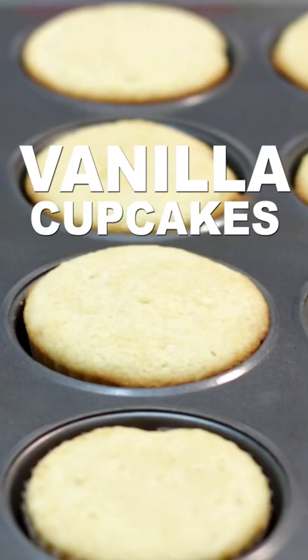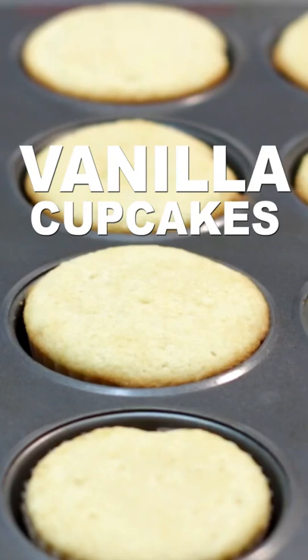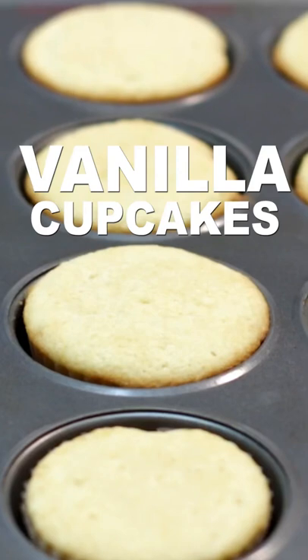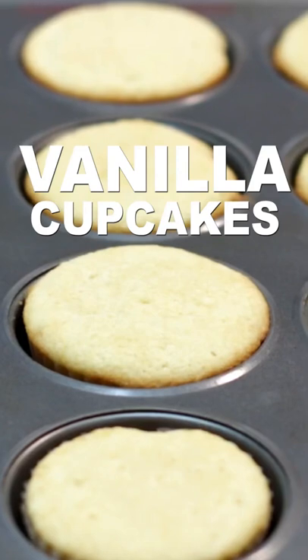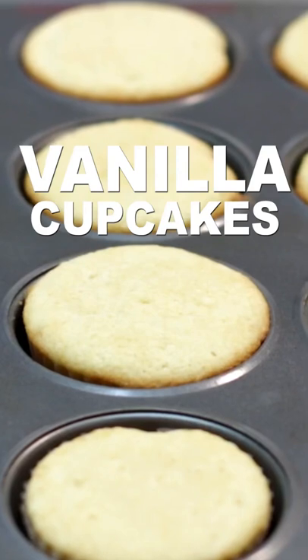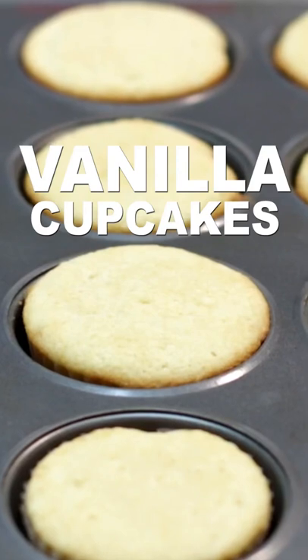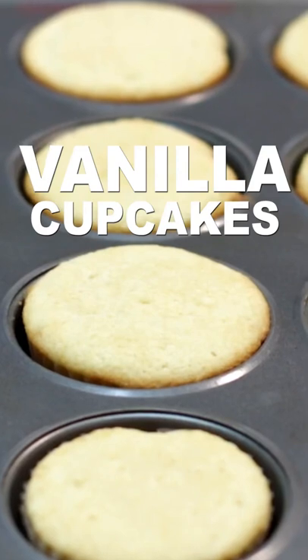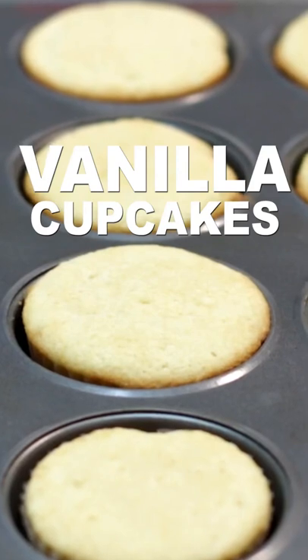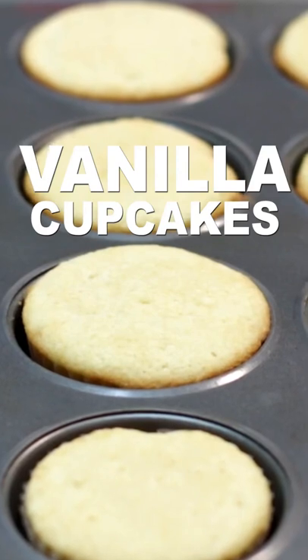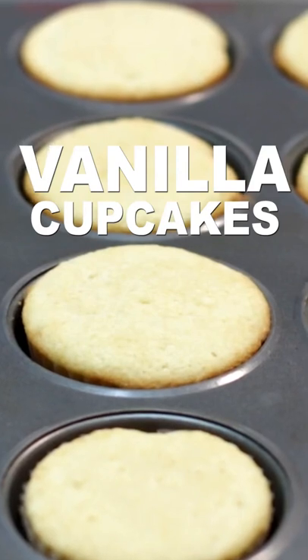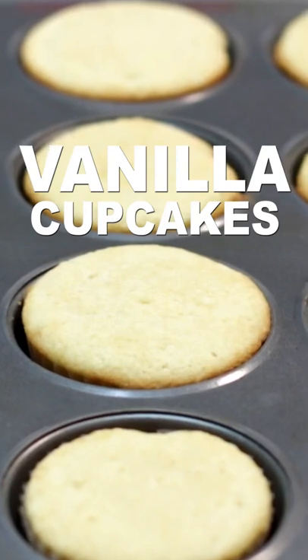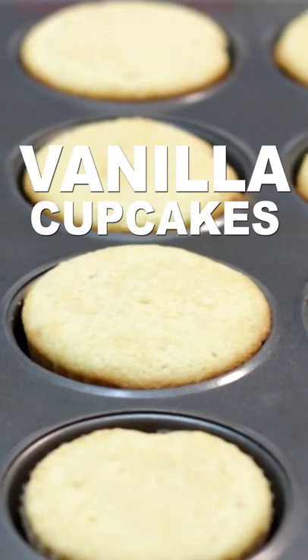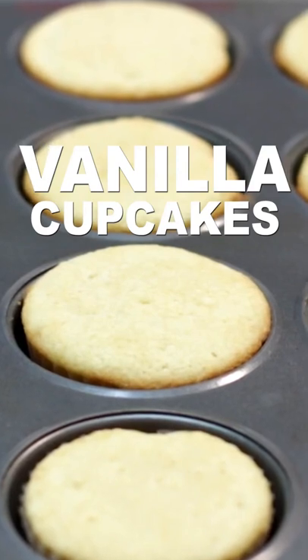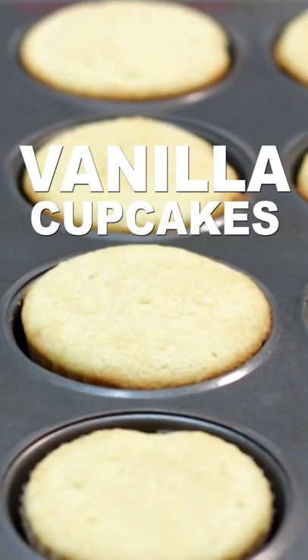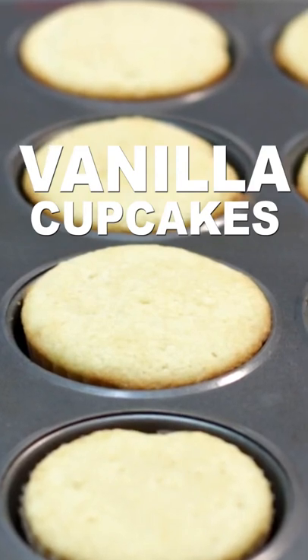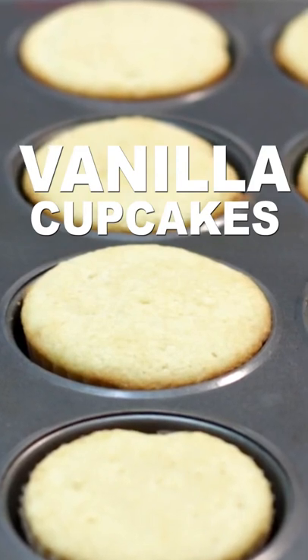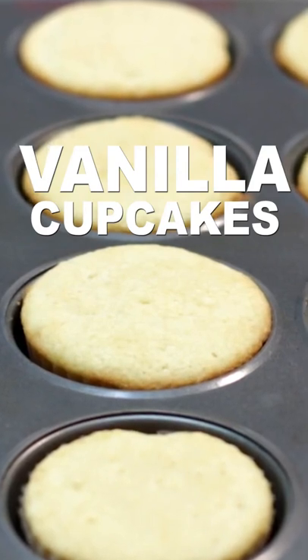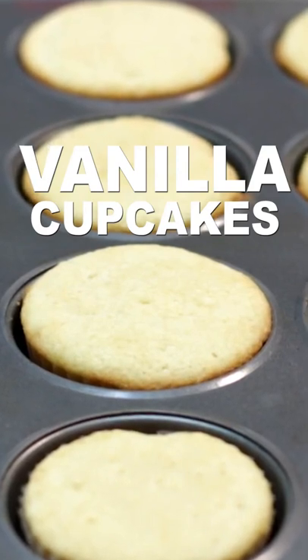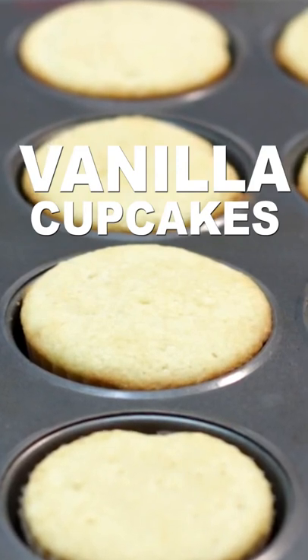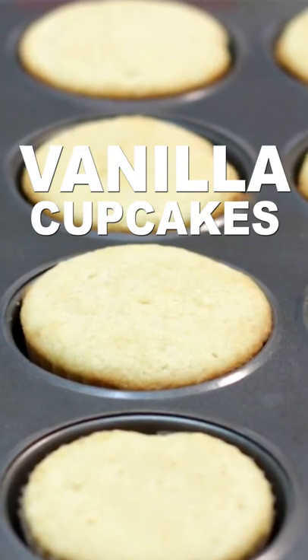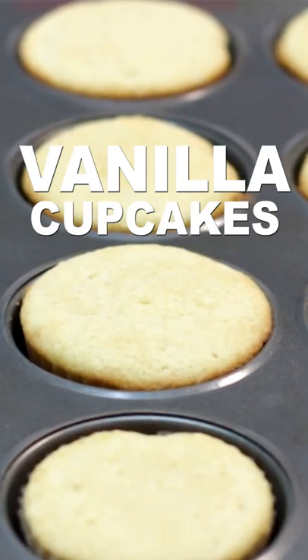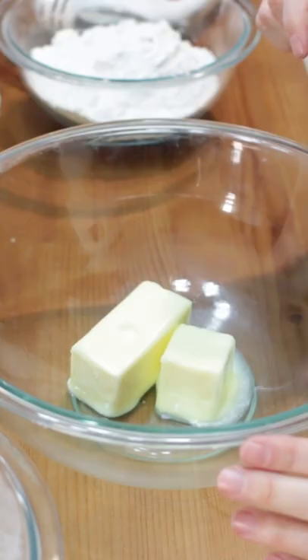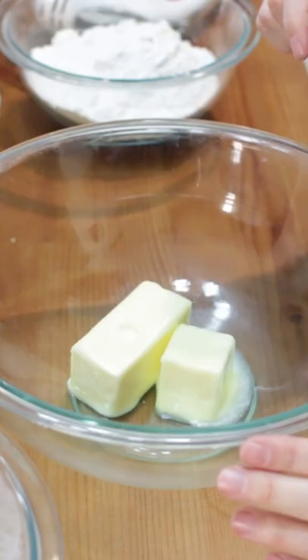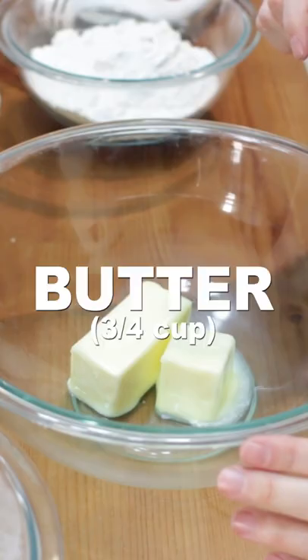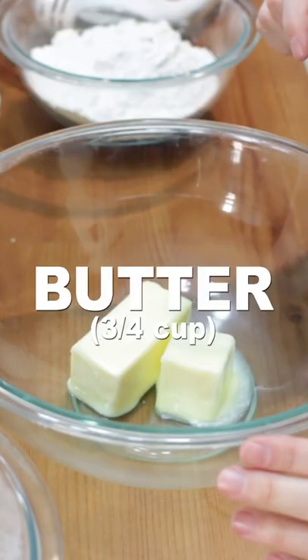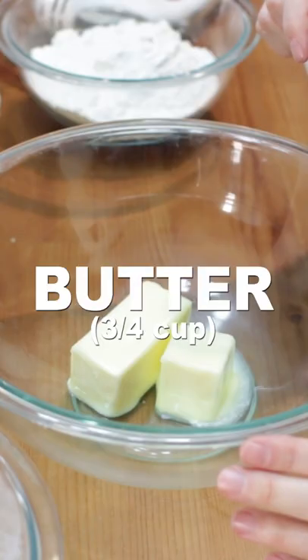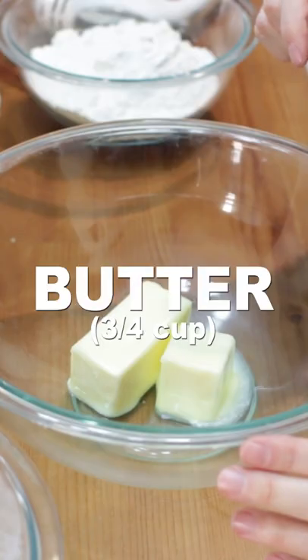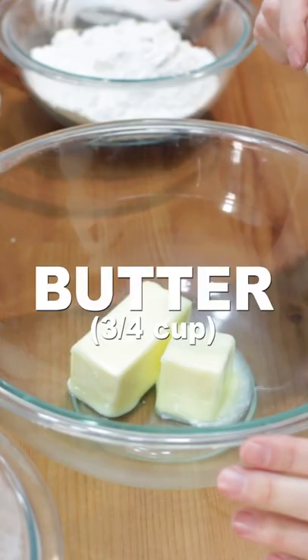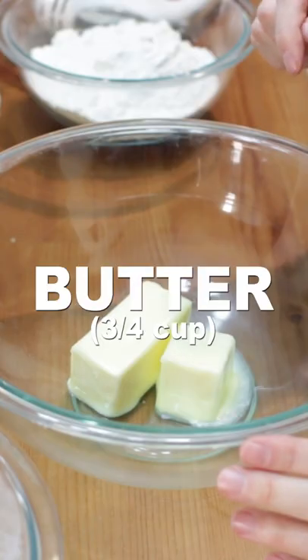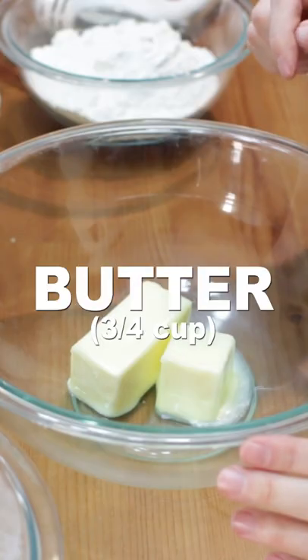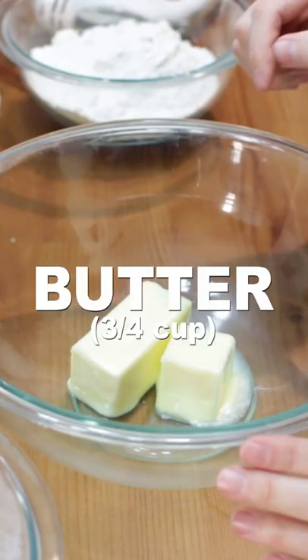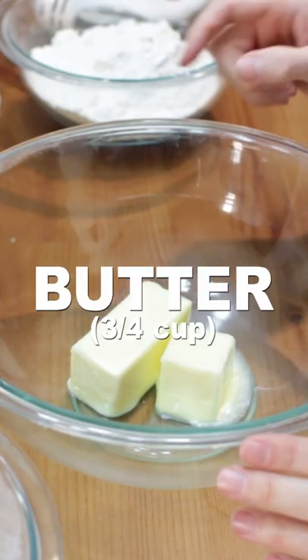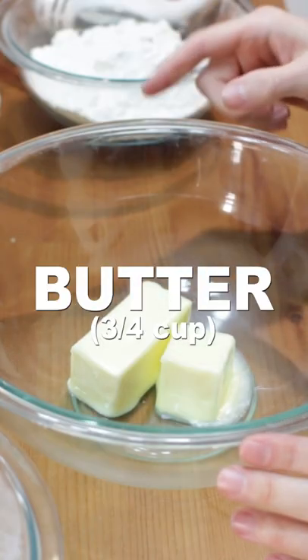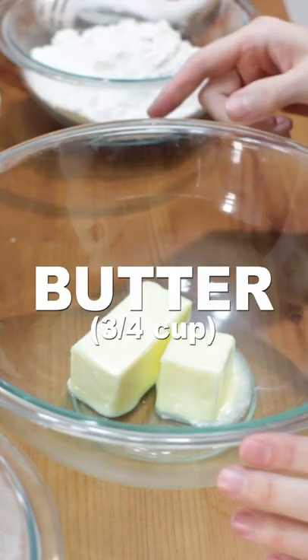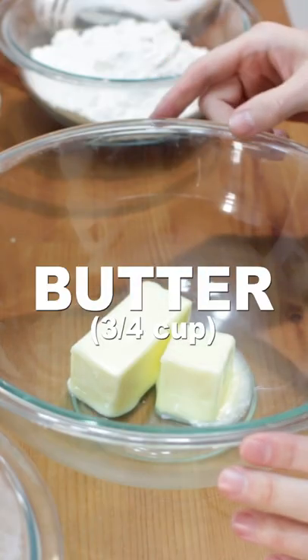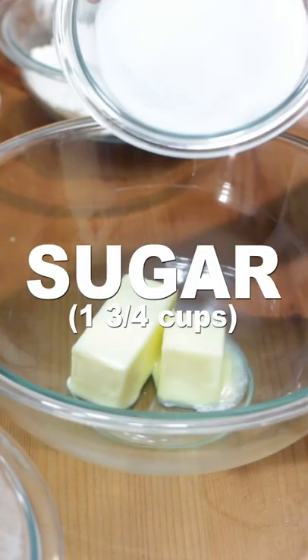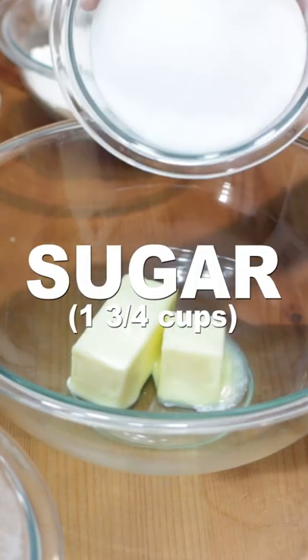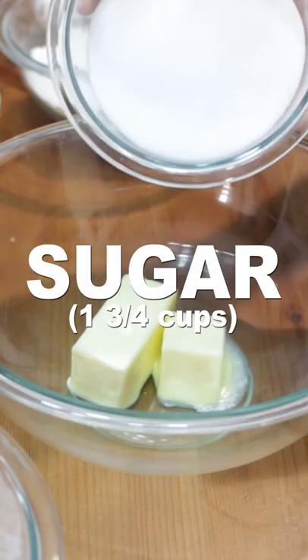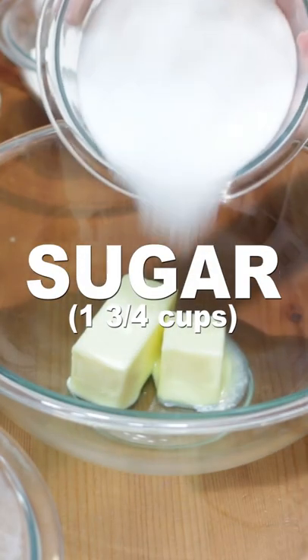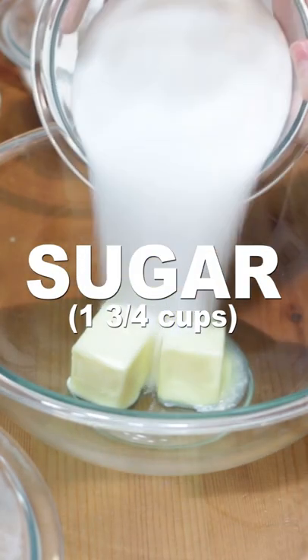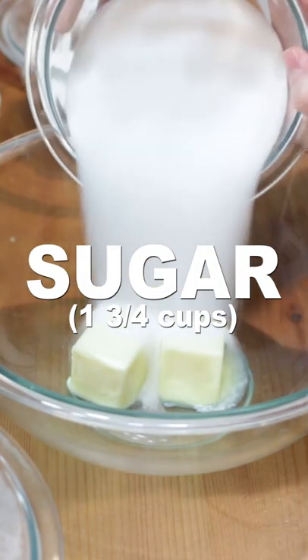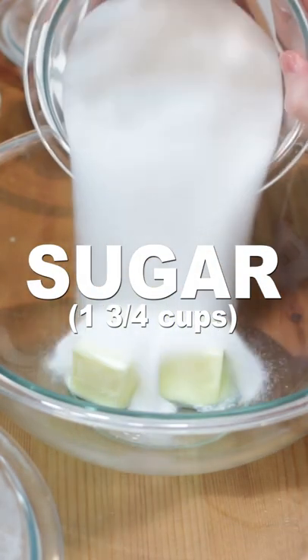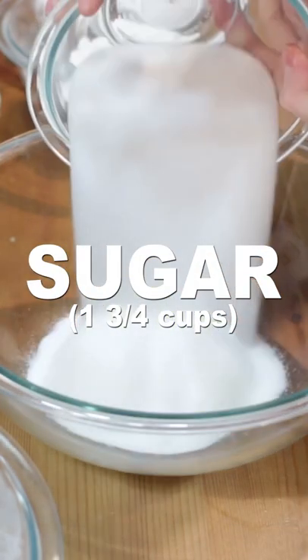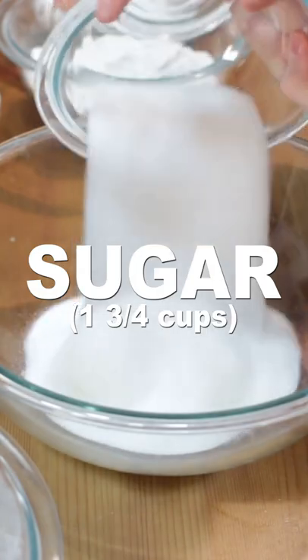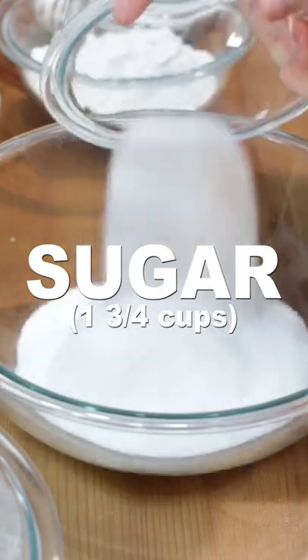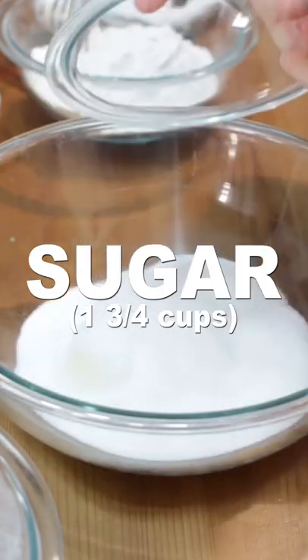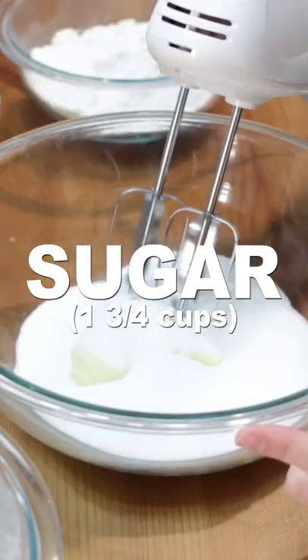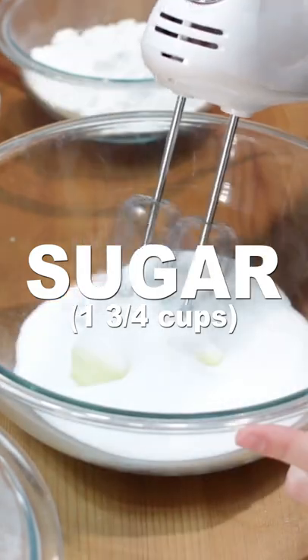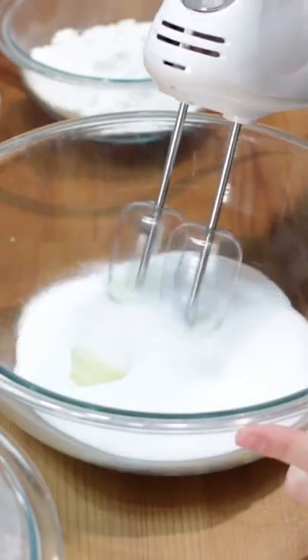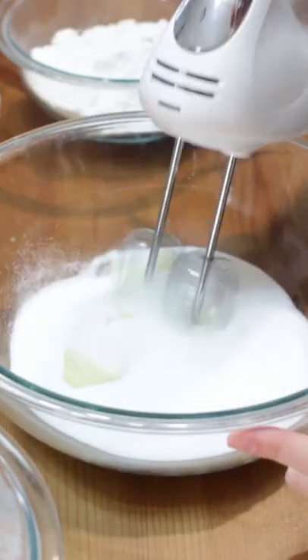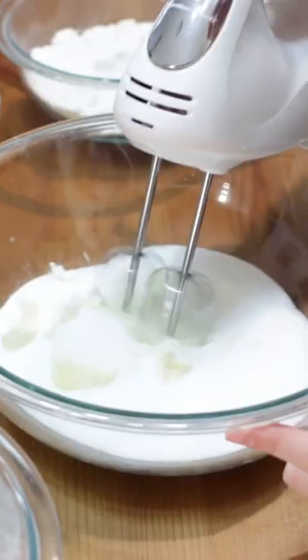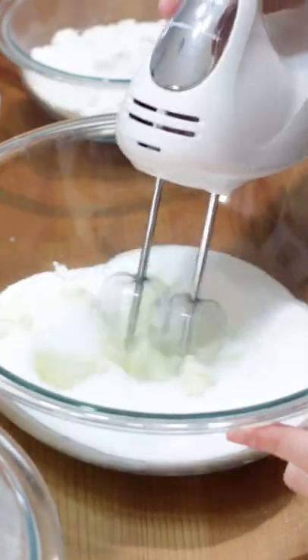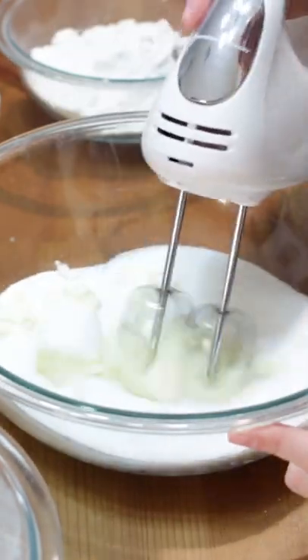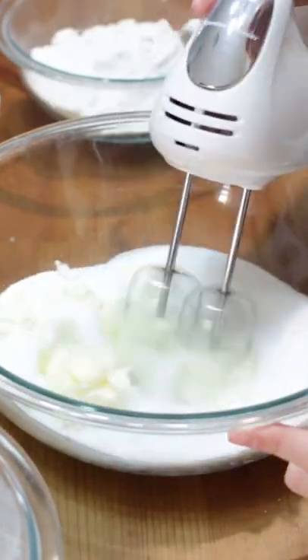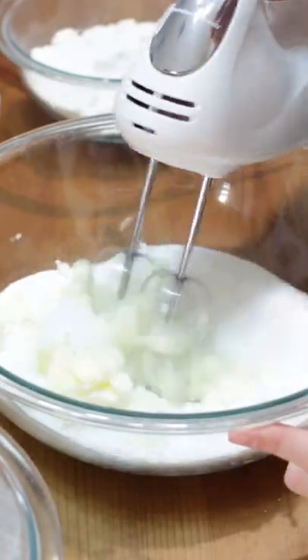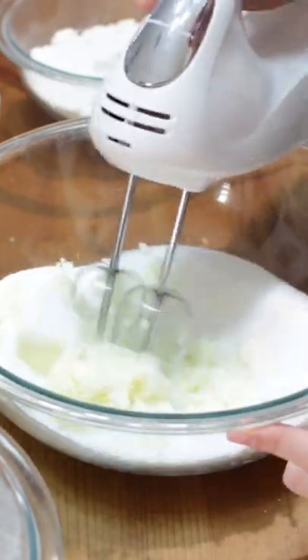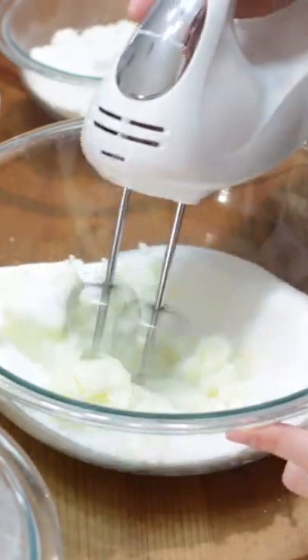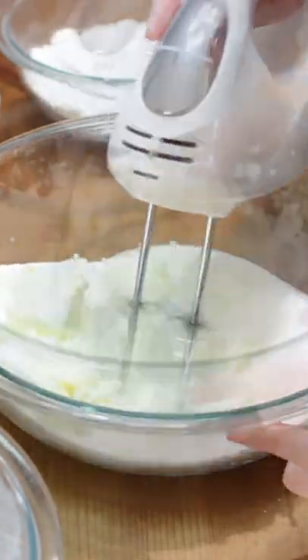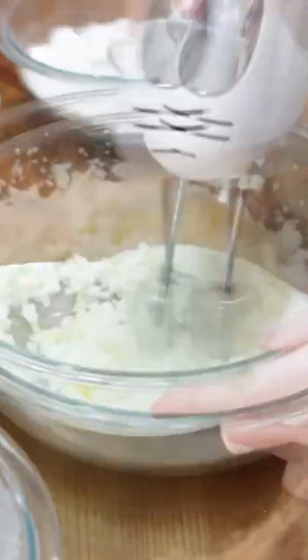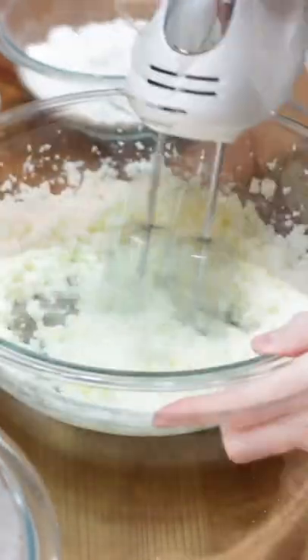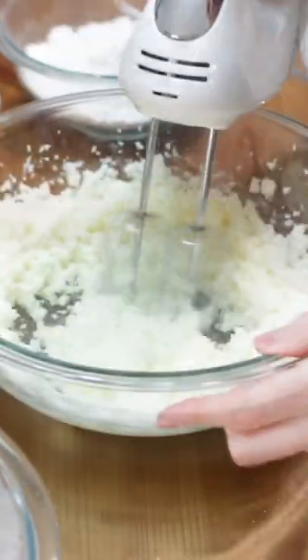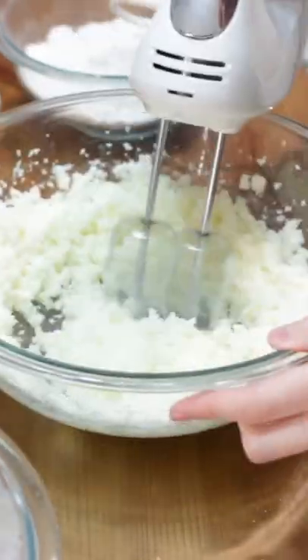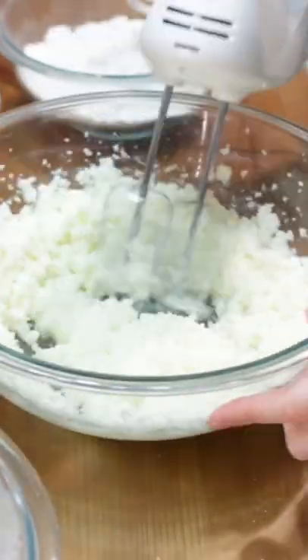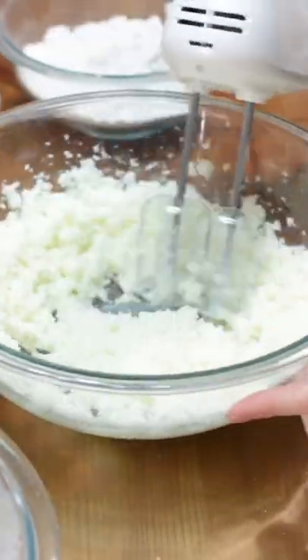Let's make easy vanilla cupcakes. Add three-fourths cup of softened butter and one and three-fourths cups of sugar to a large bowl and mix.